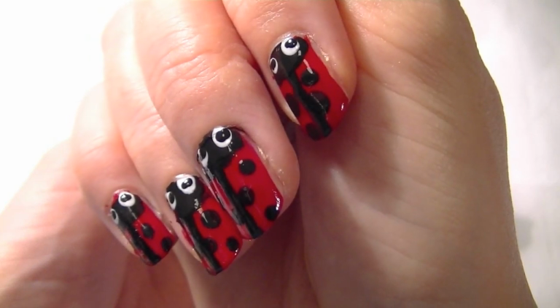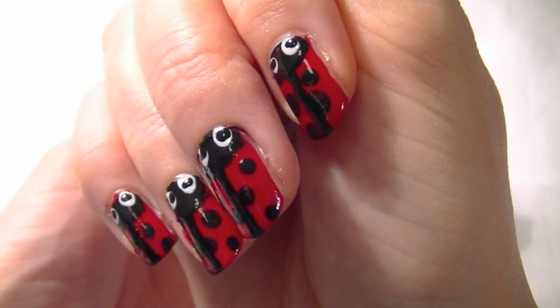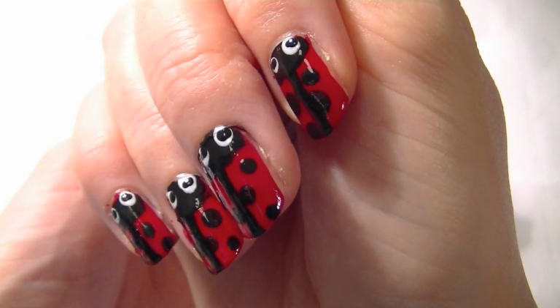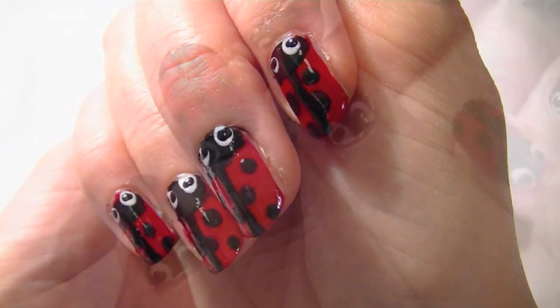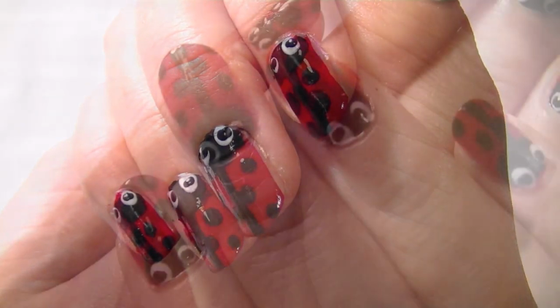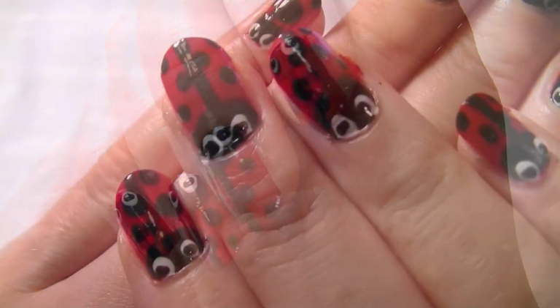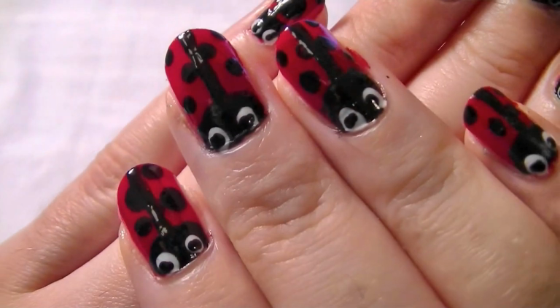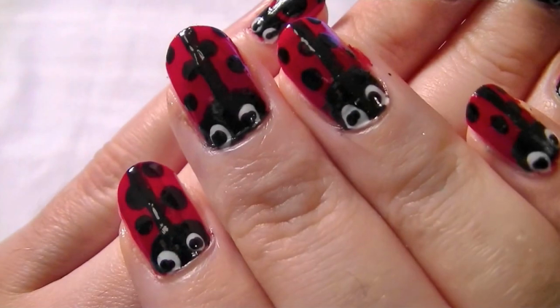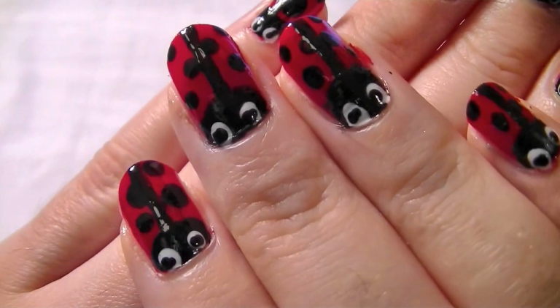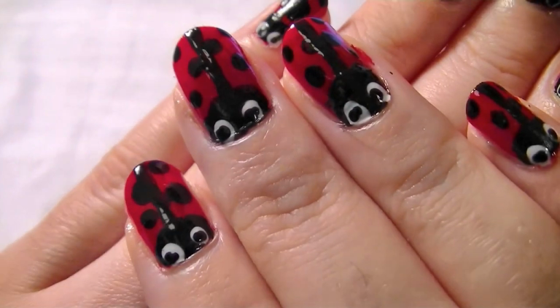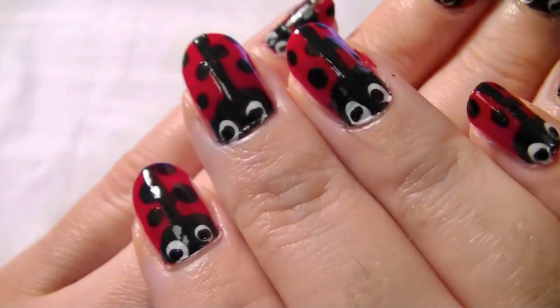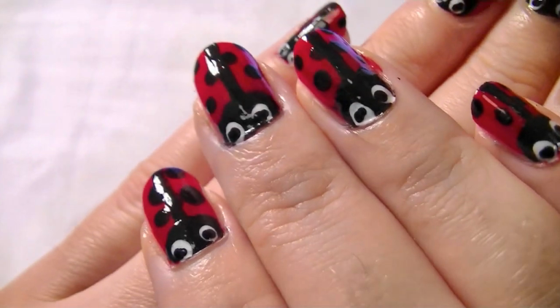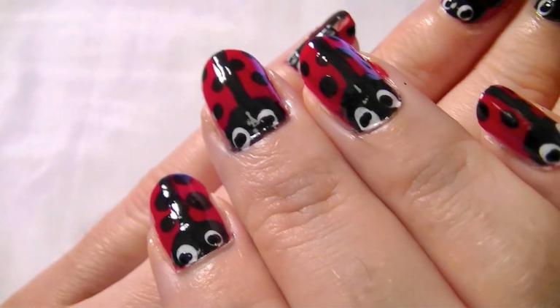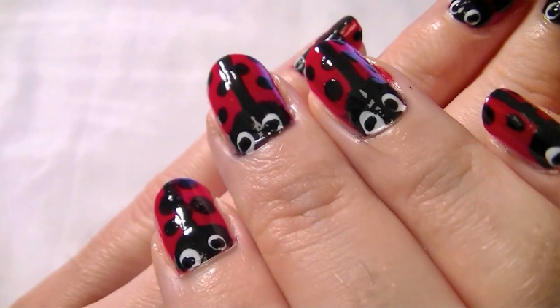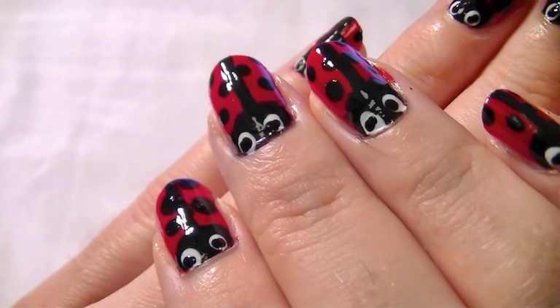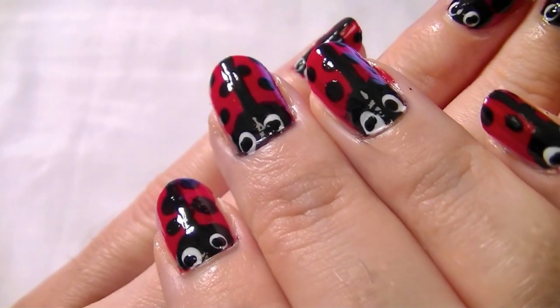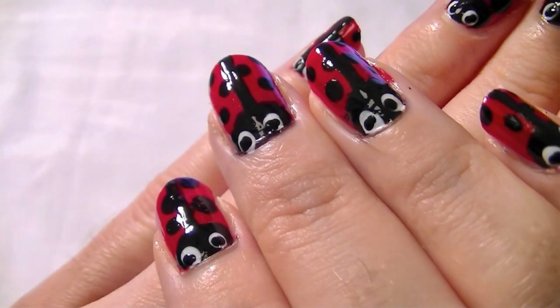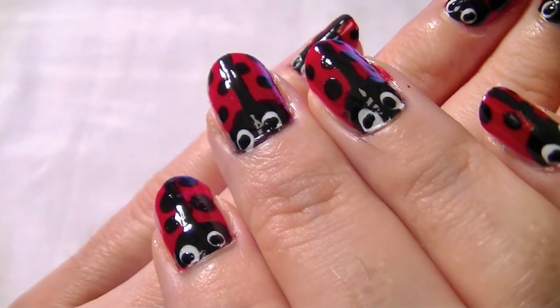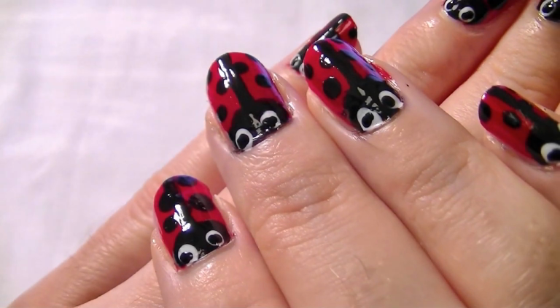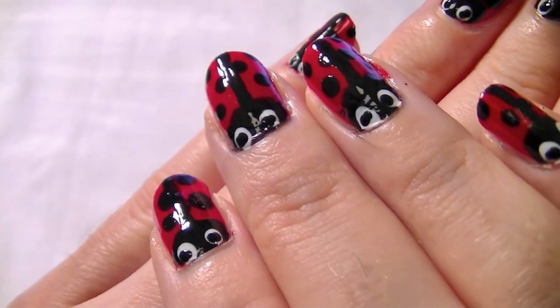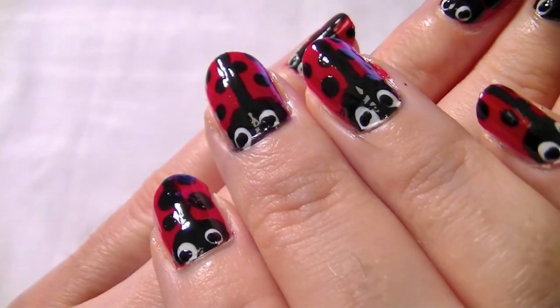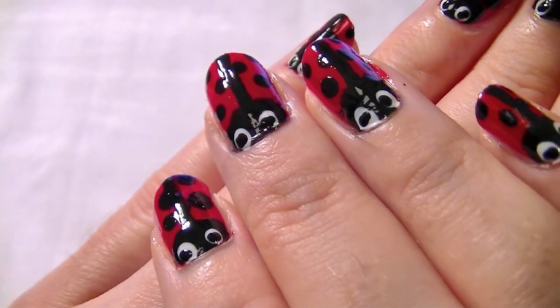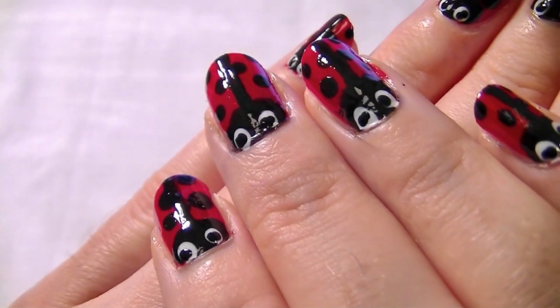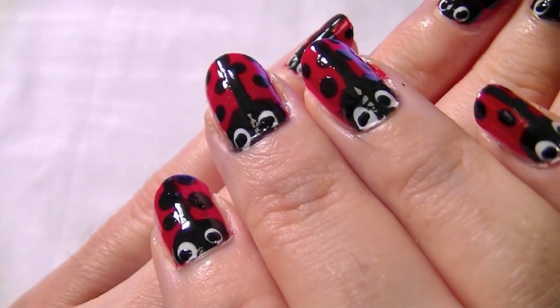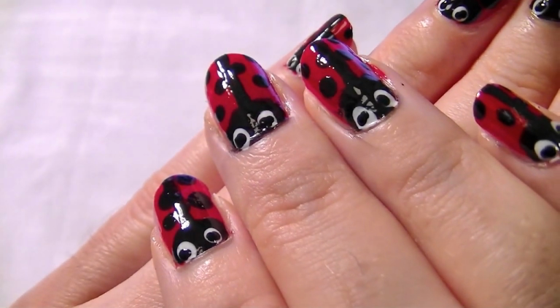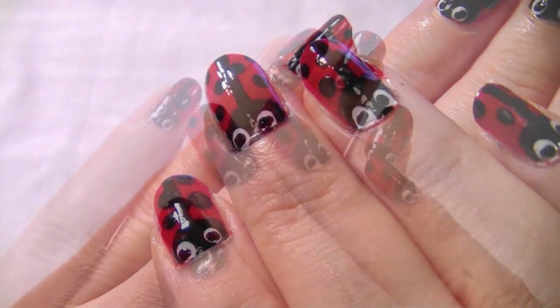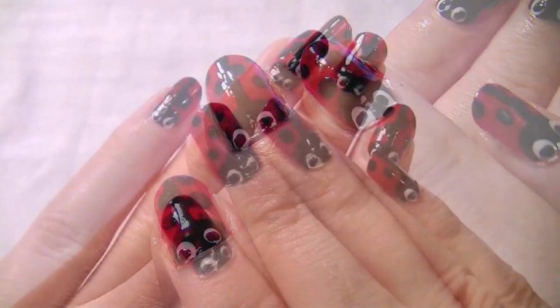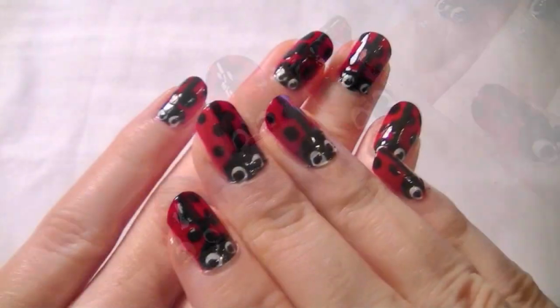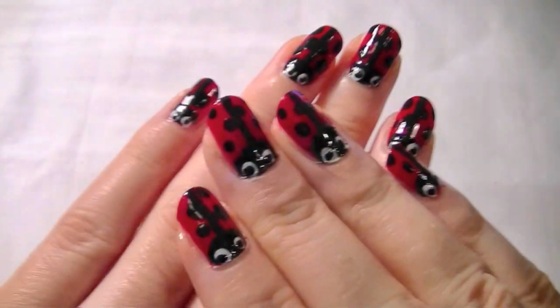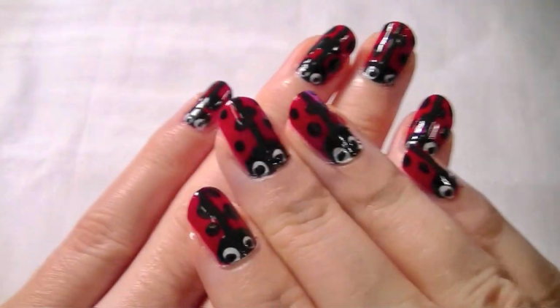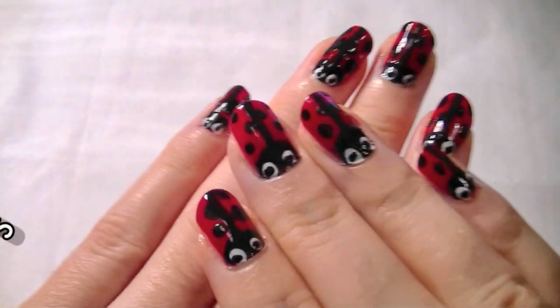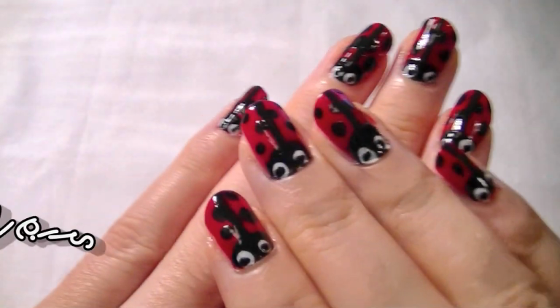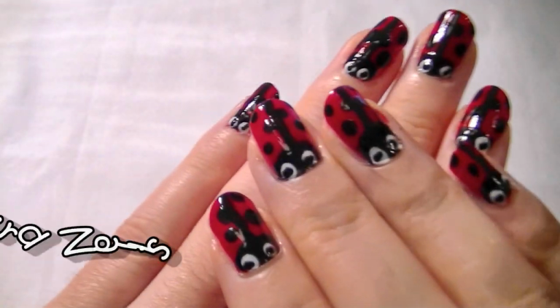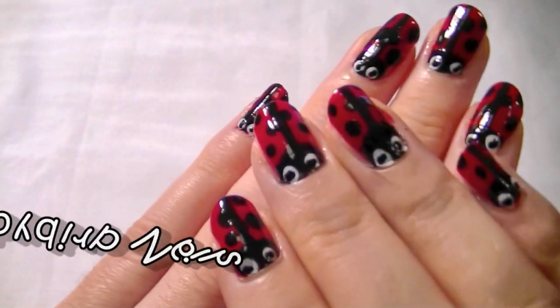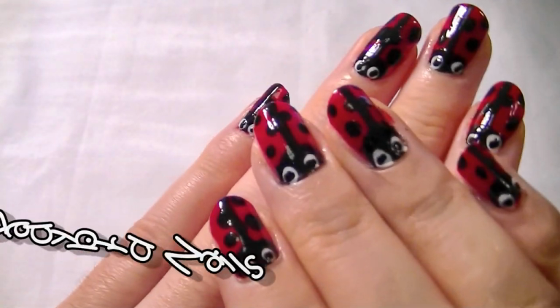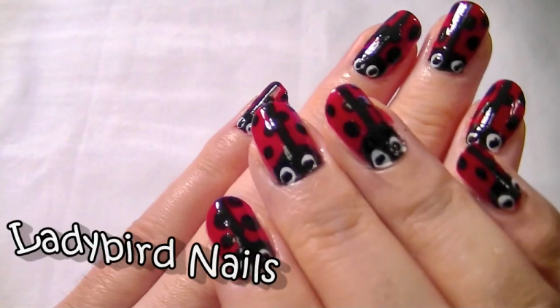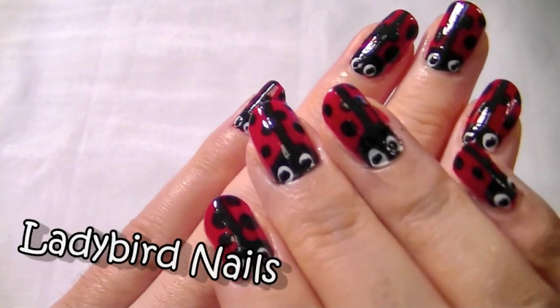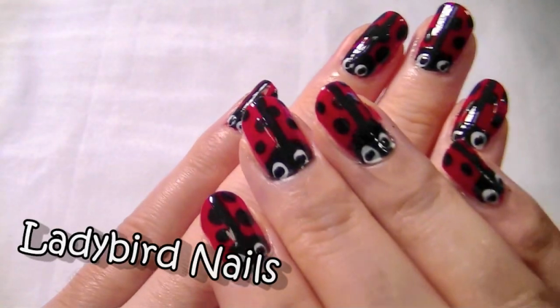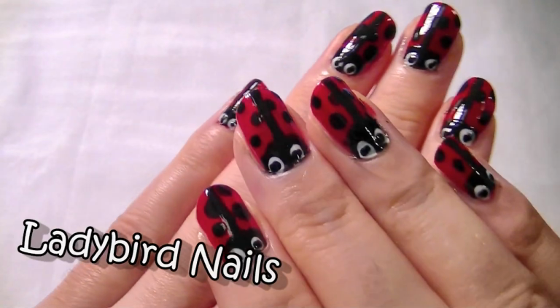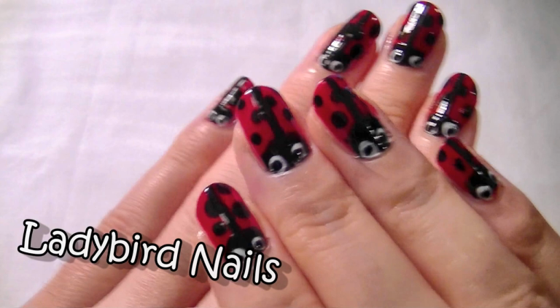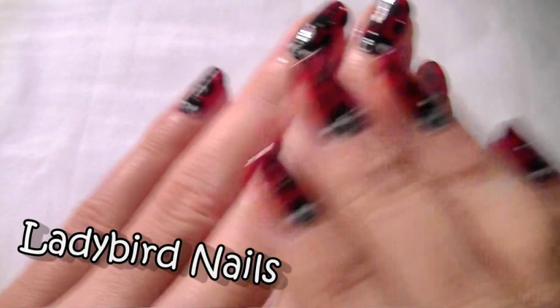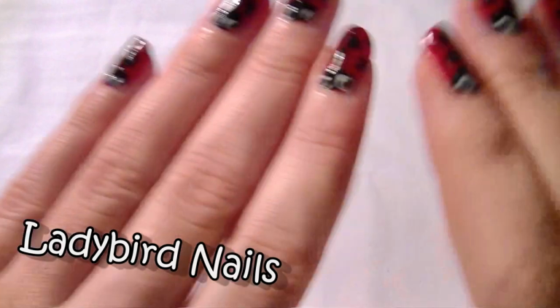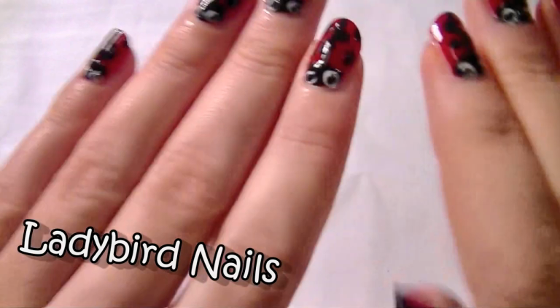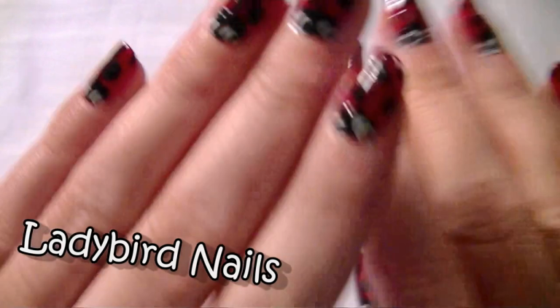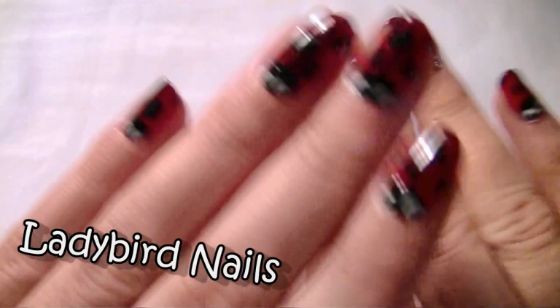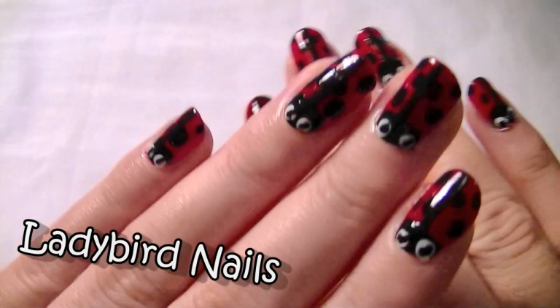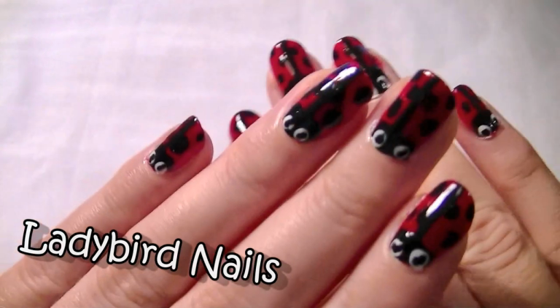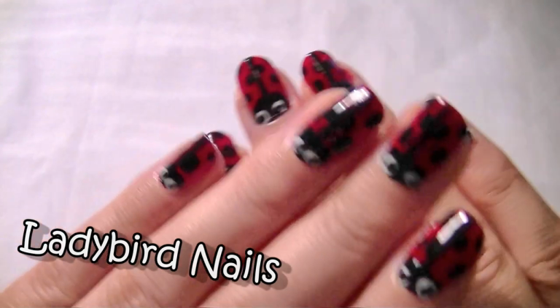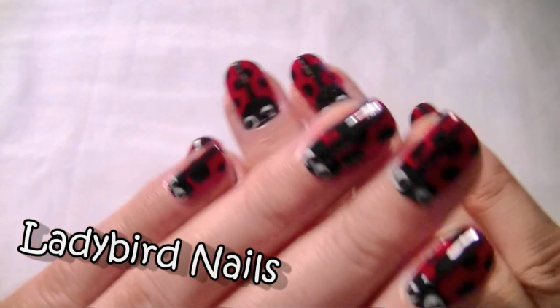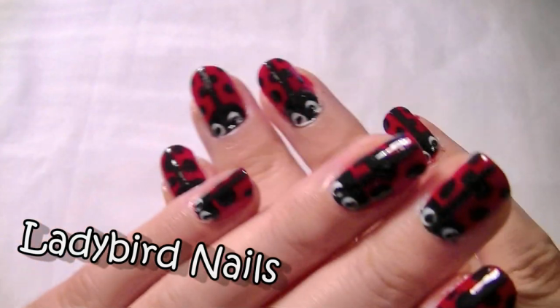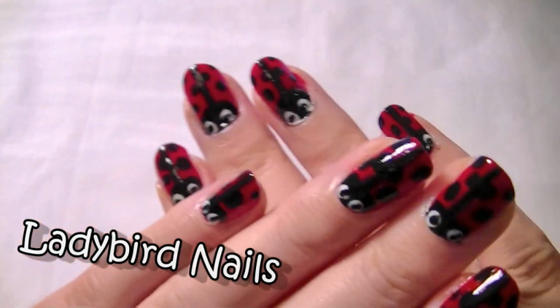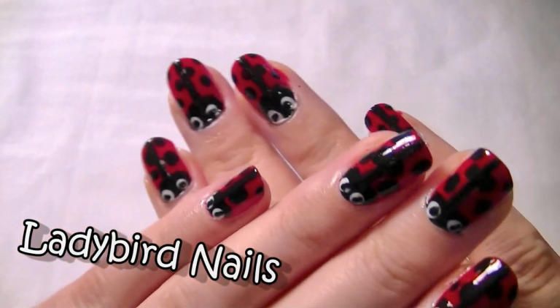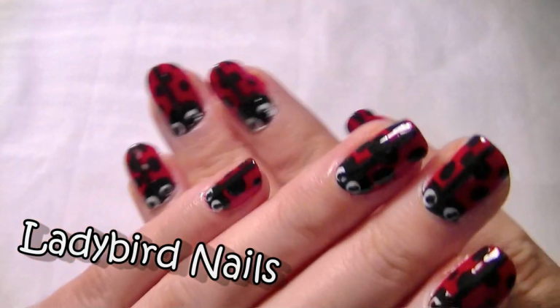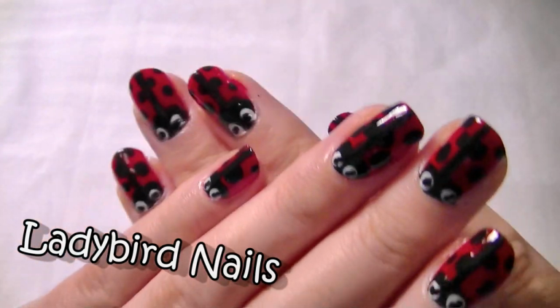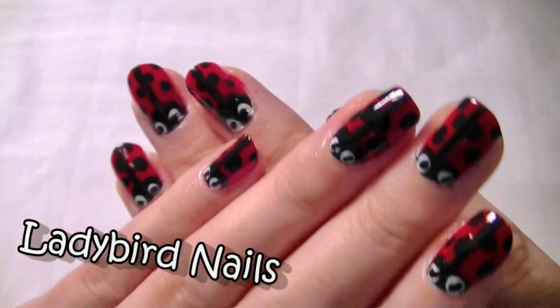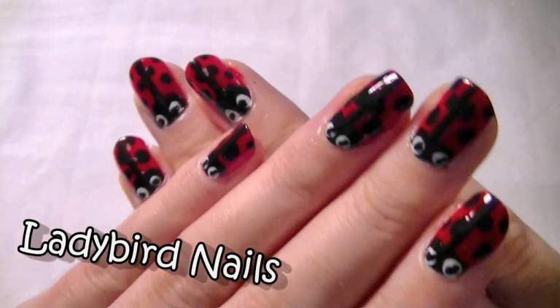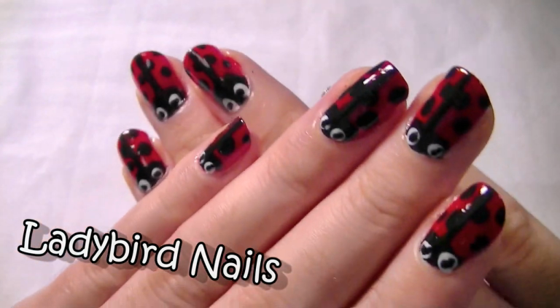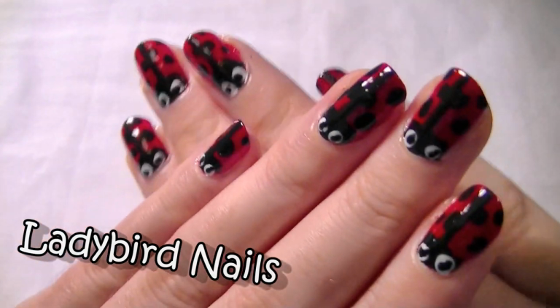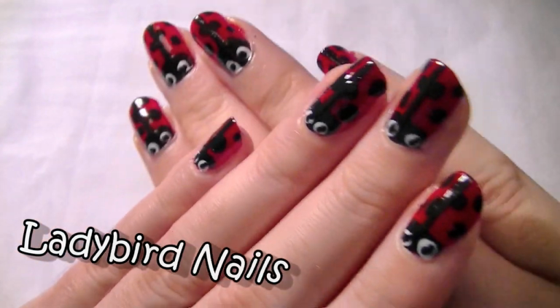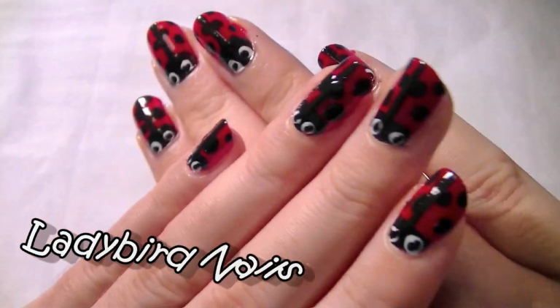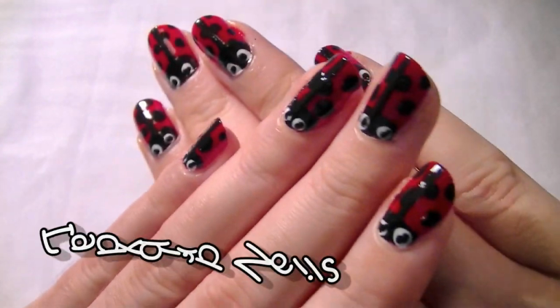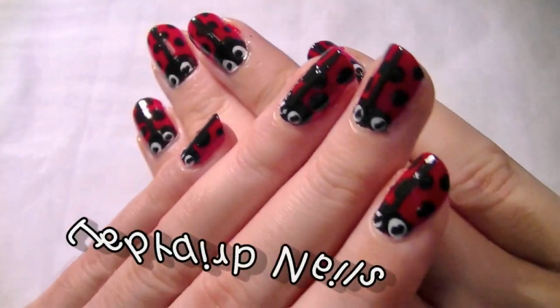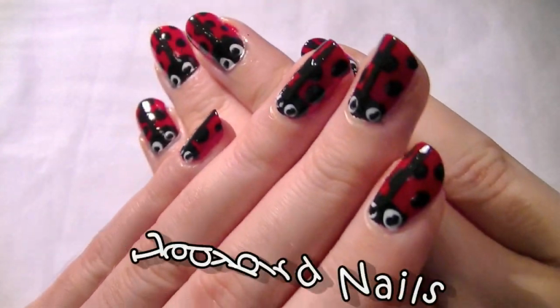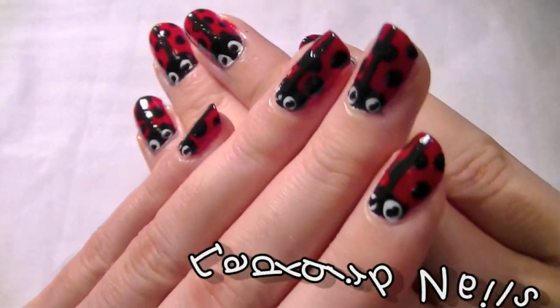Hi everybody, it's Jess here and welcome to a brand new tutorial. This one is all about how to put little ladybirds on your nails.